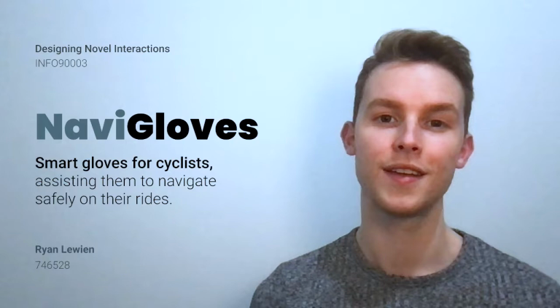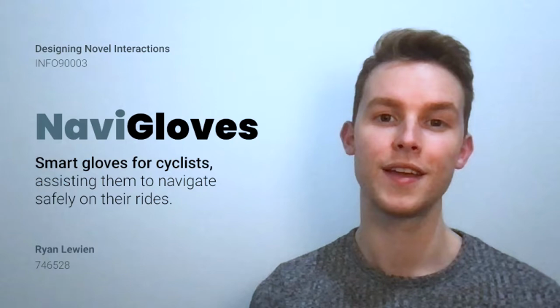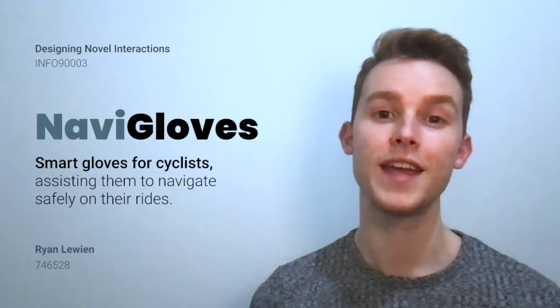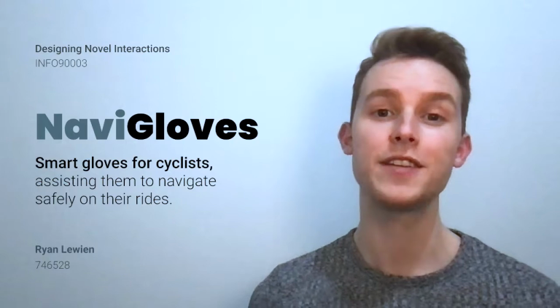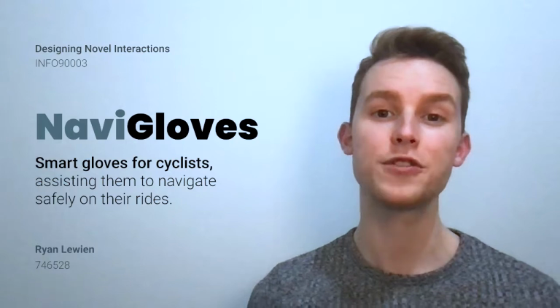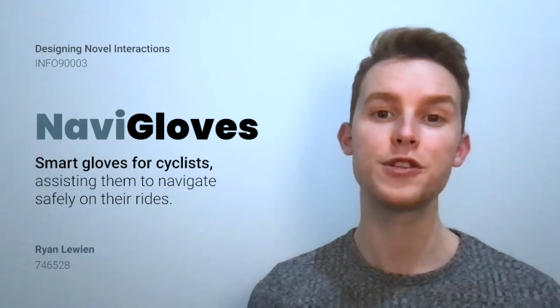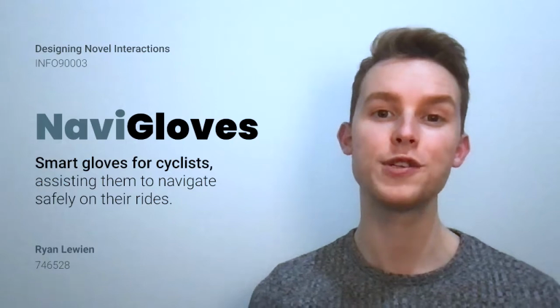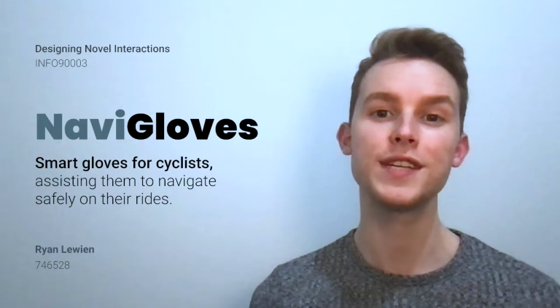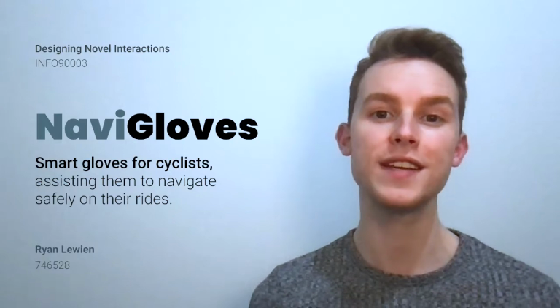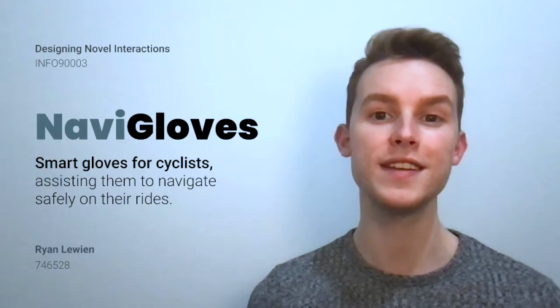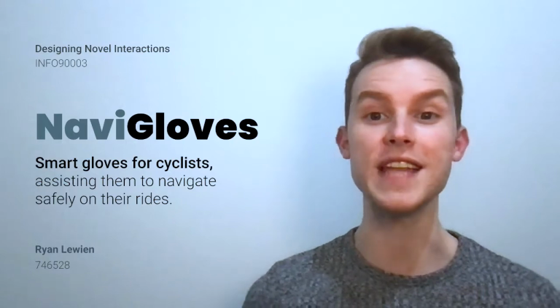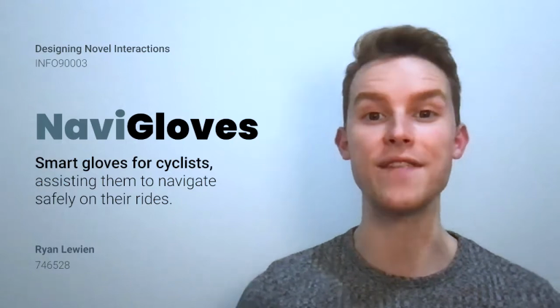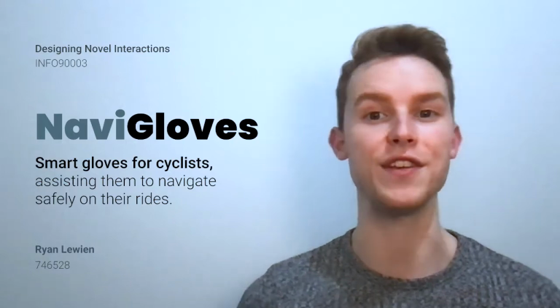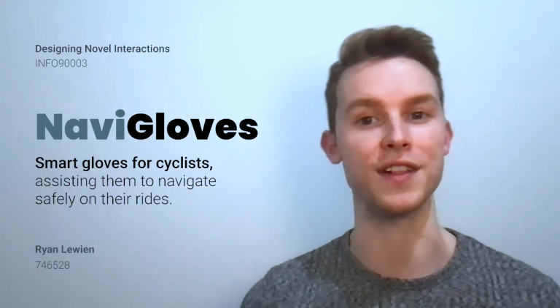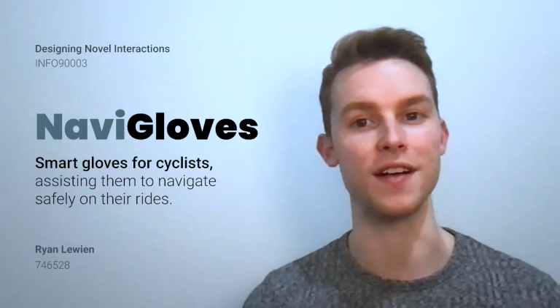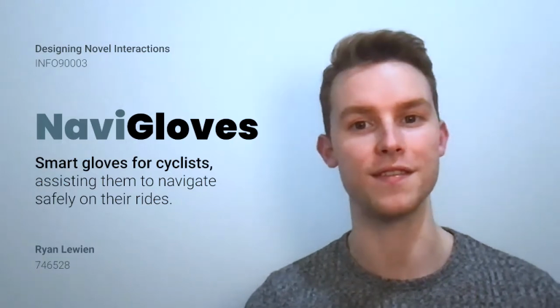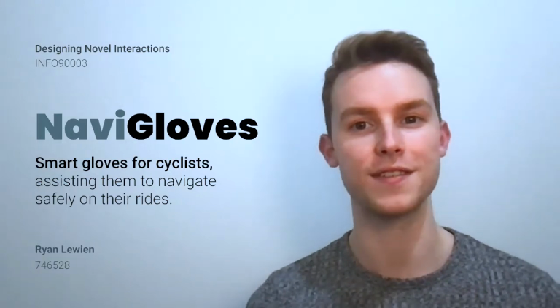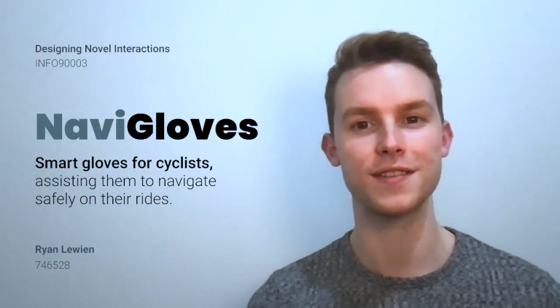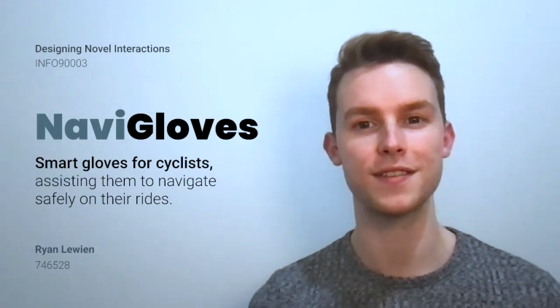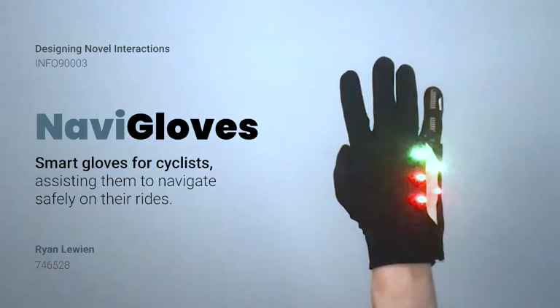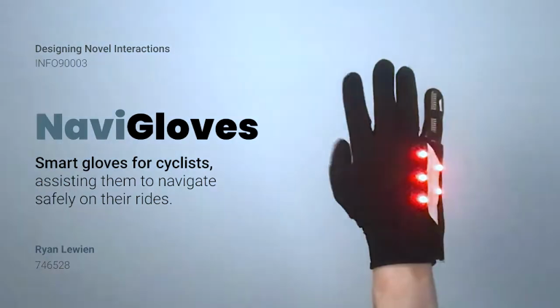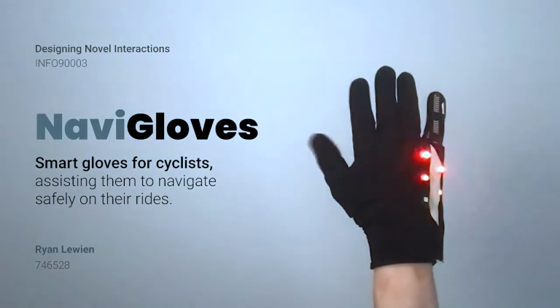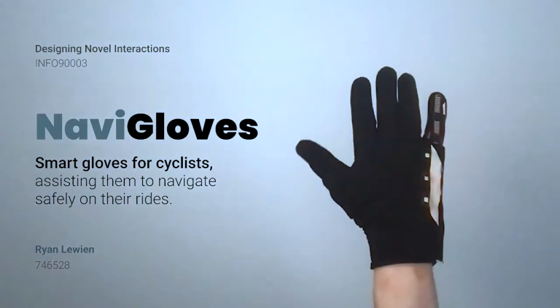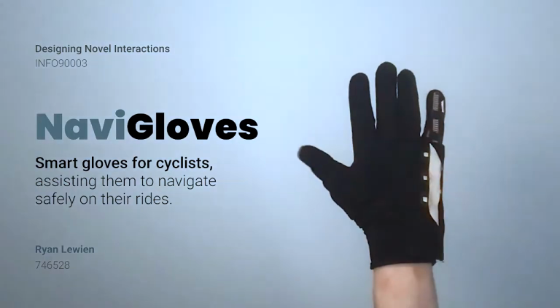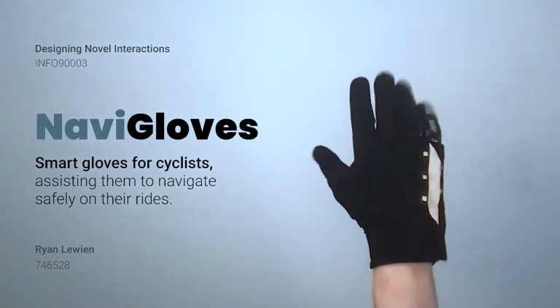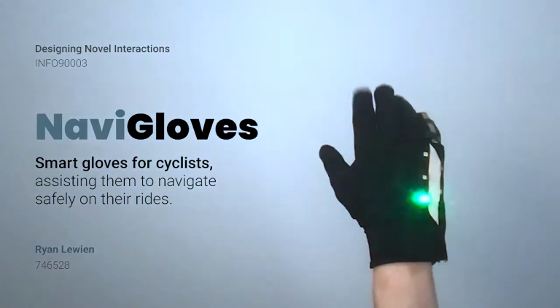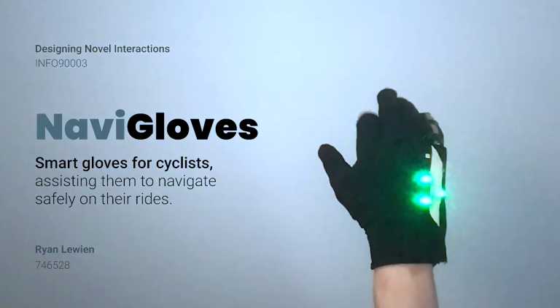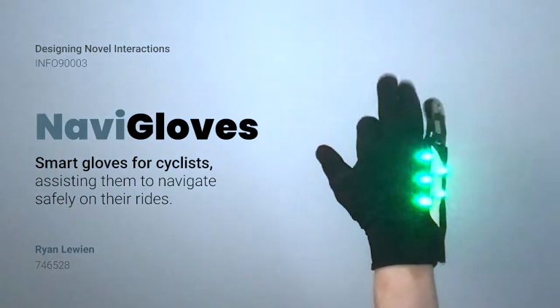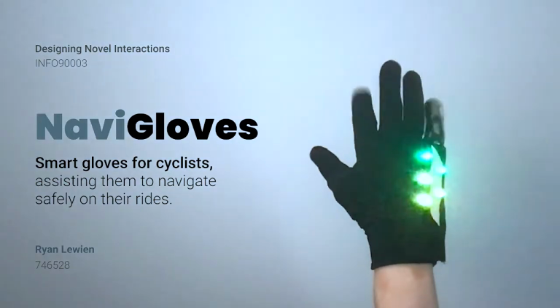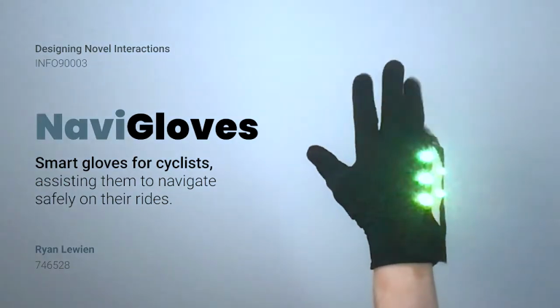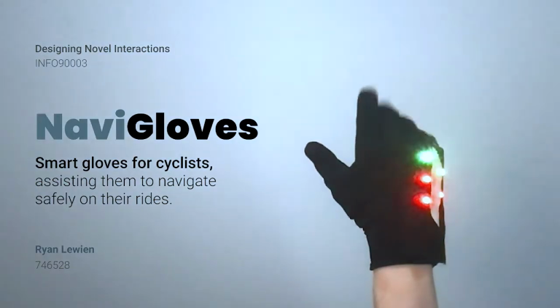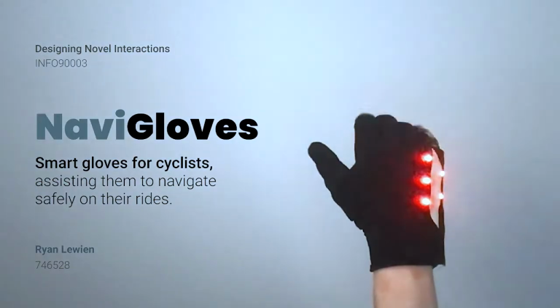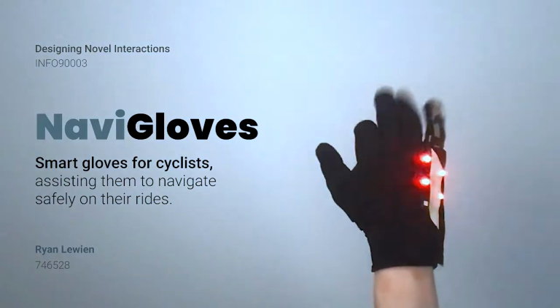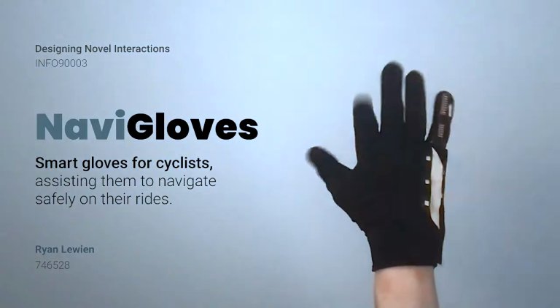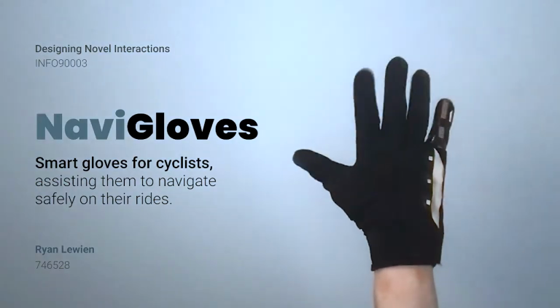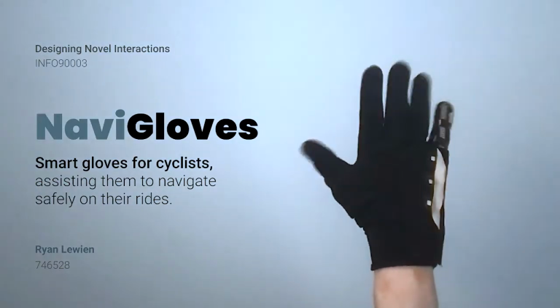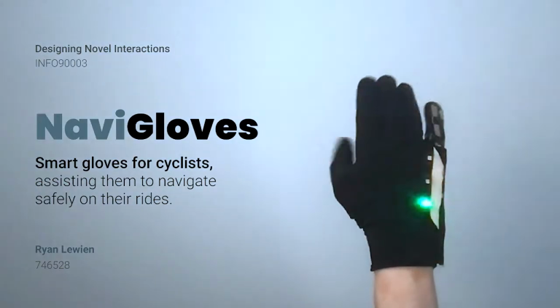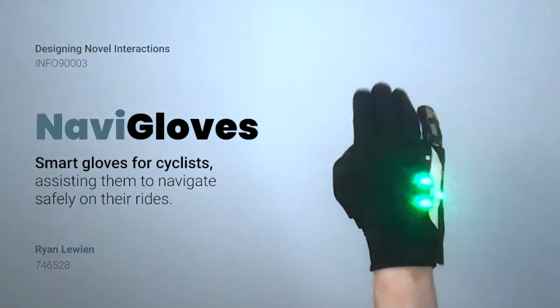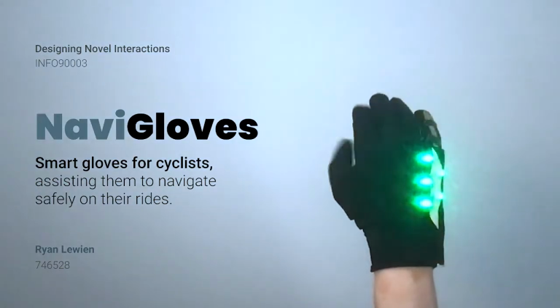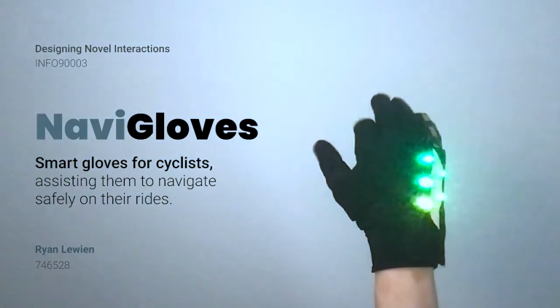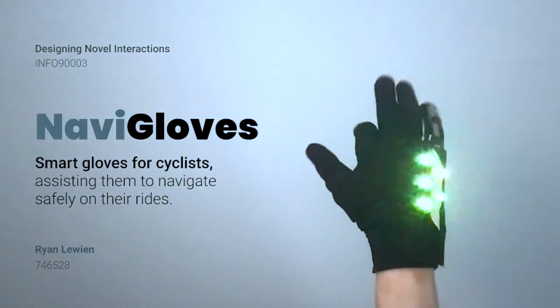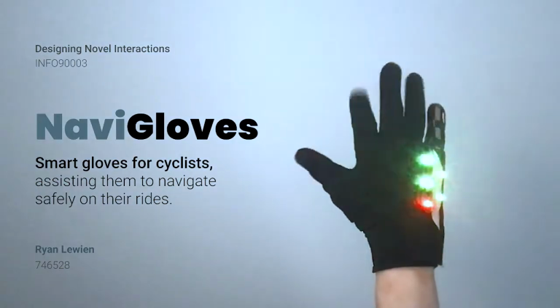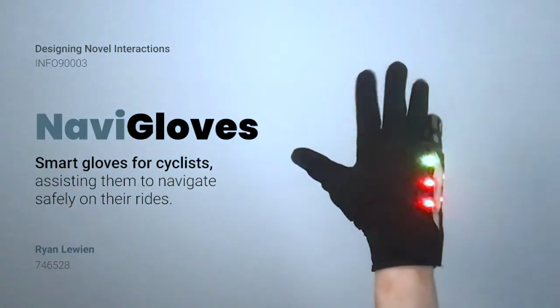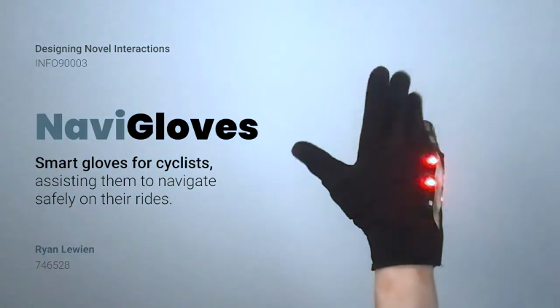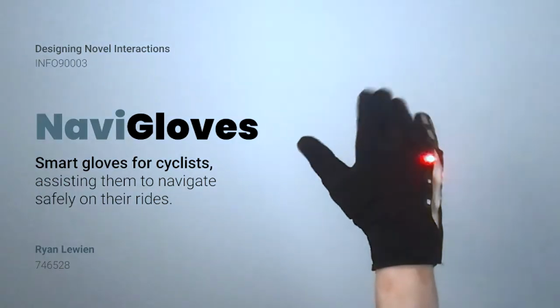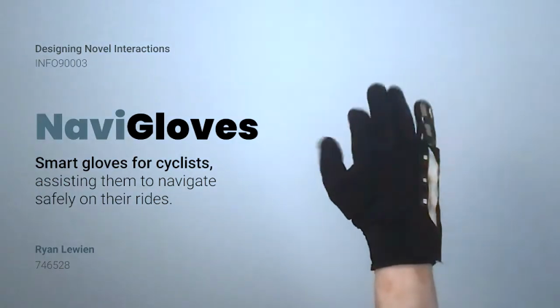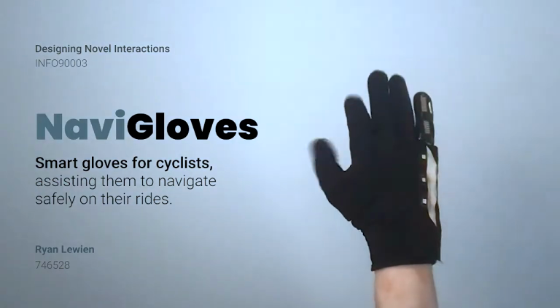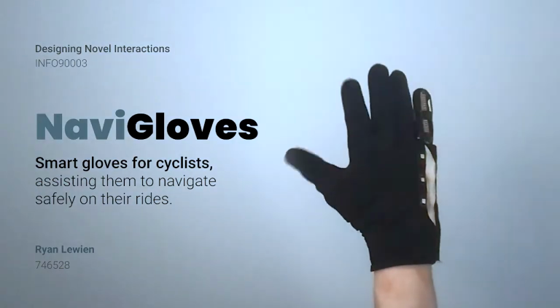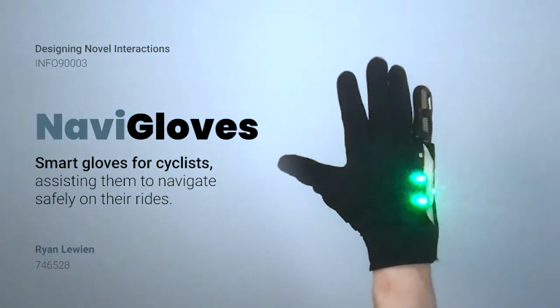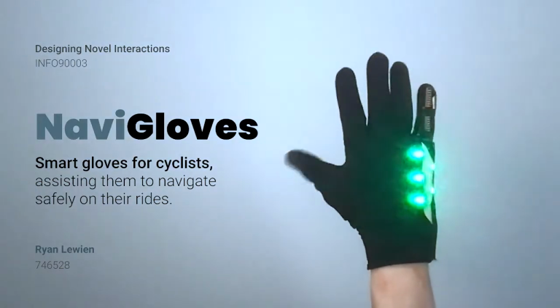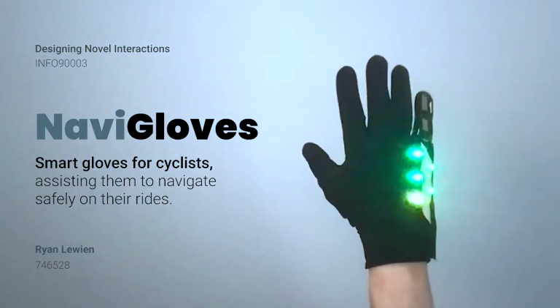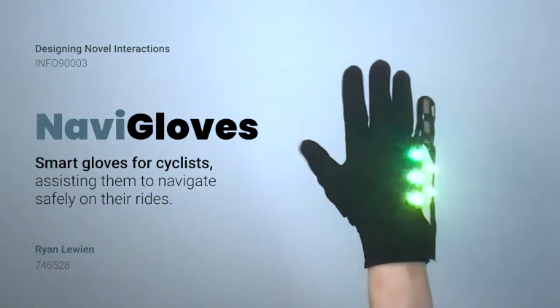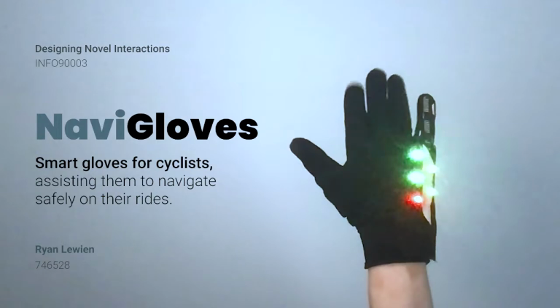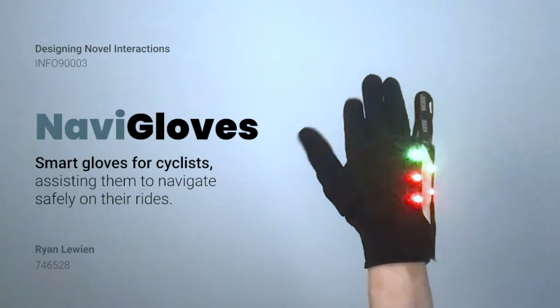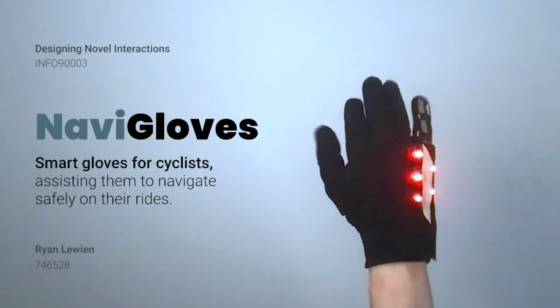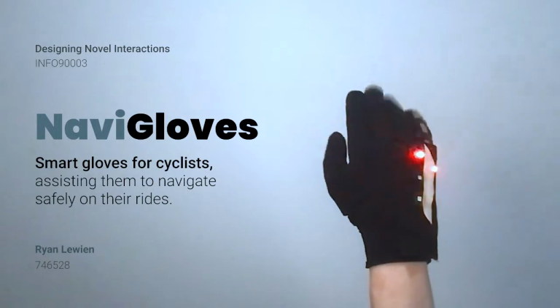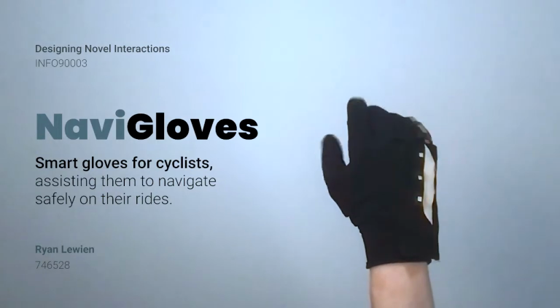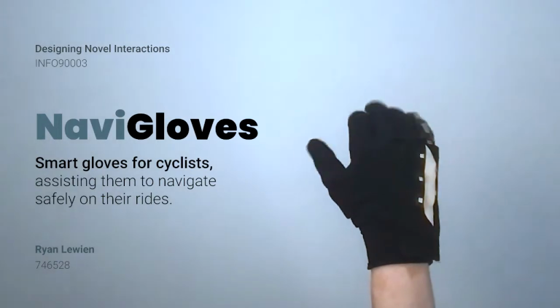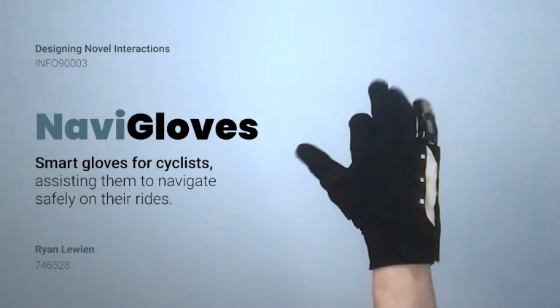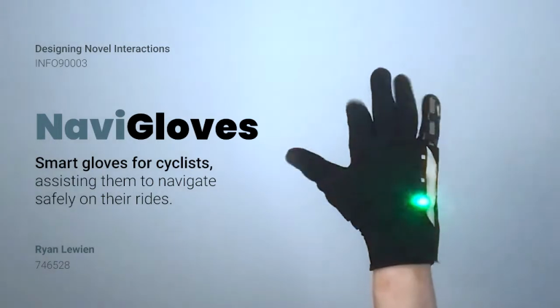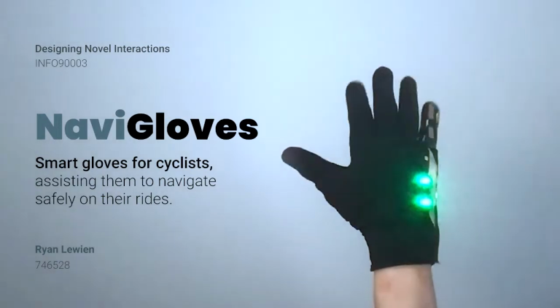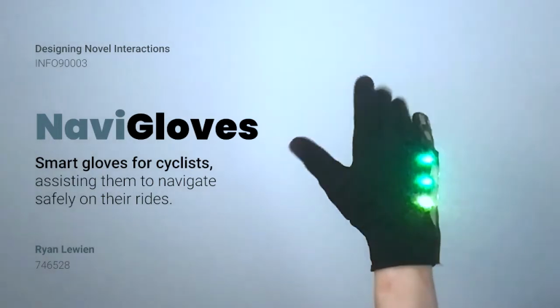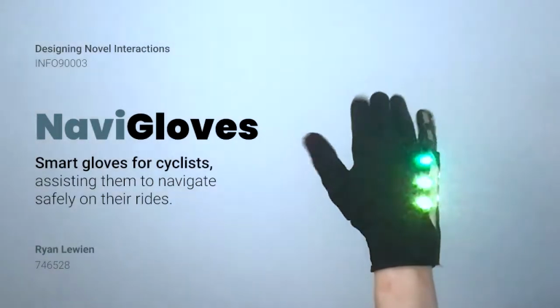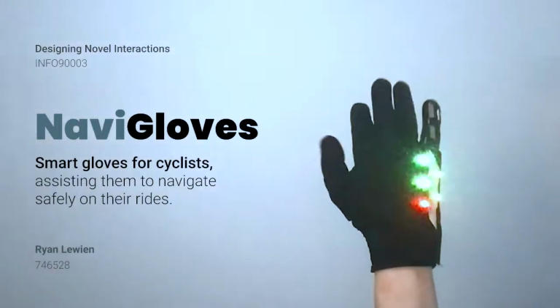Introducing Navigloves, a pair of smart gloves for cyclists, assisting them to navigate safely on their rides.